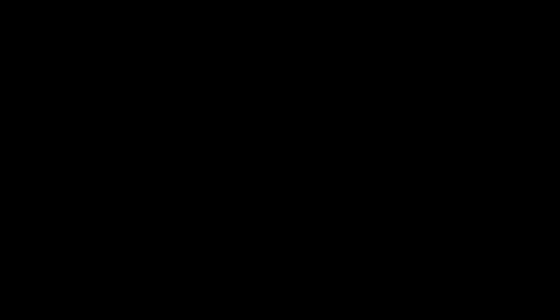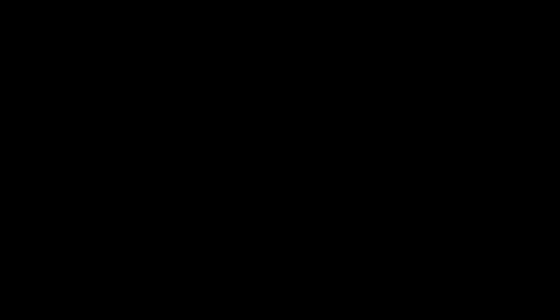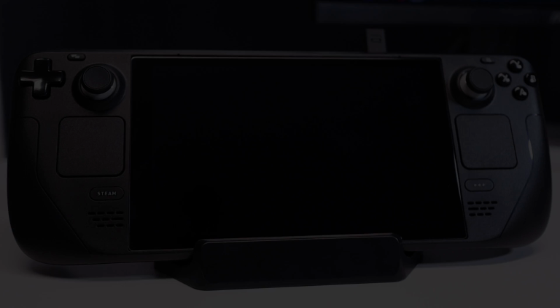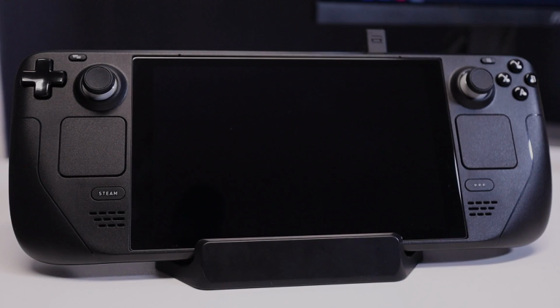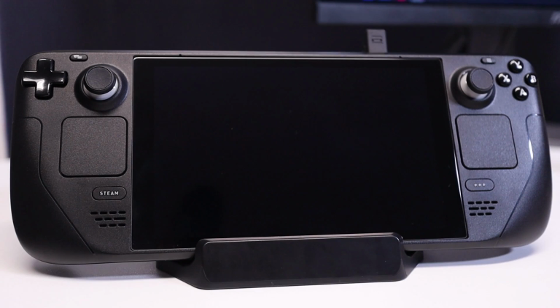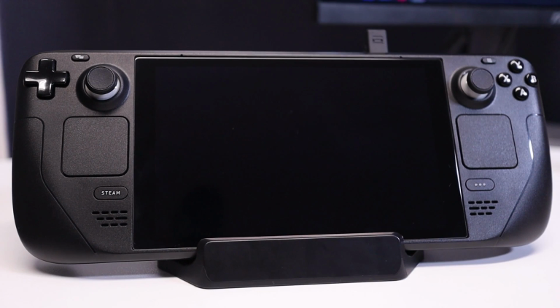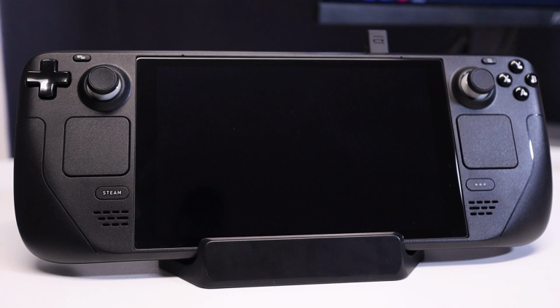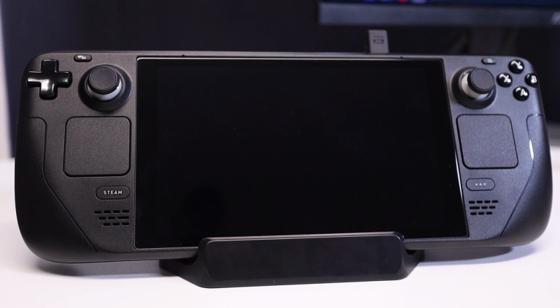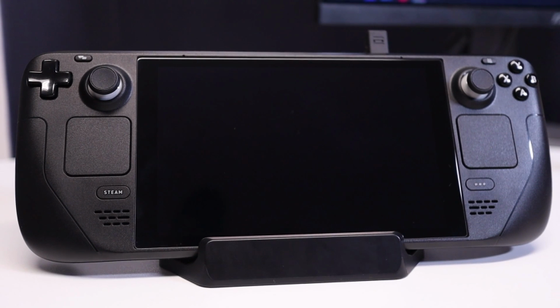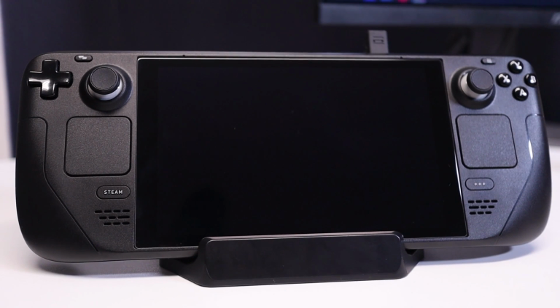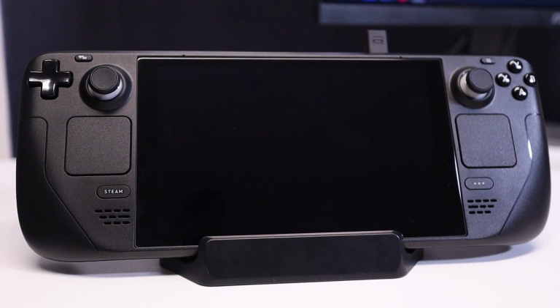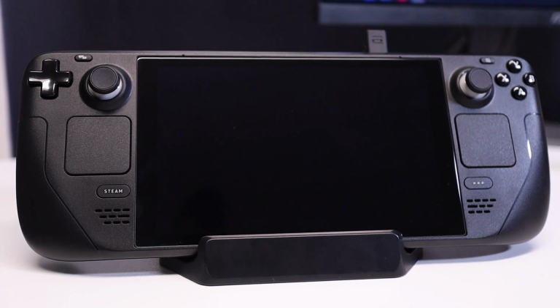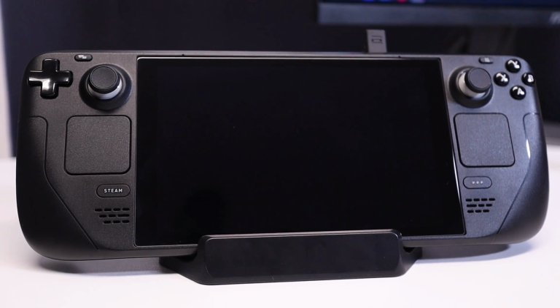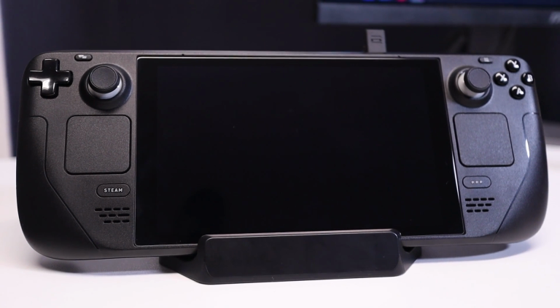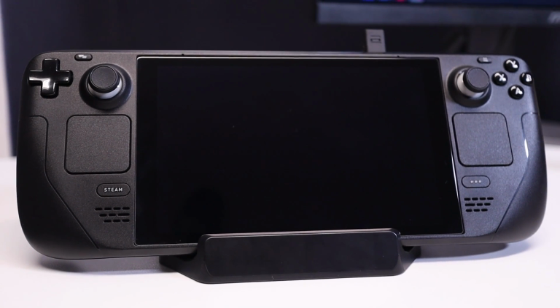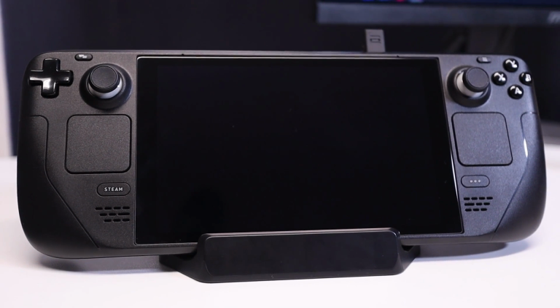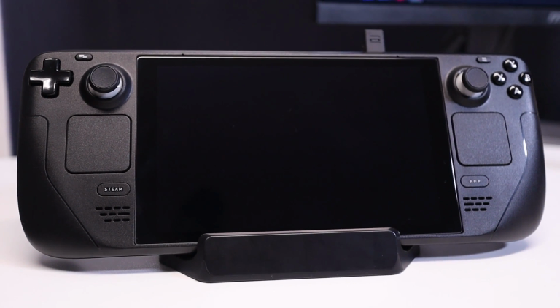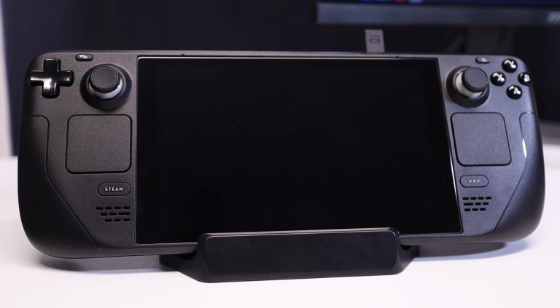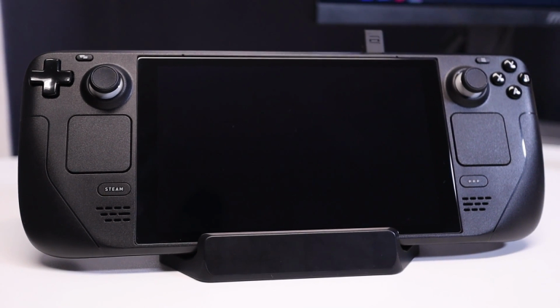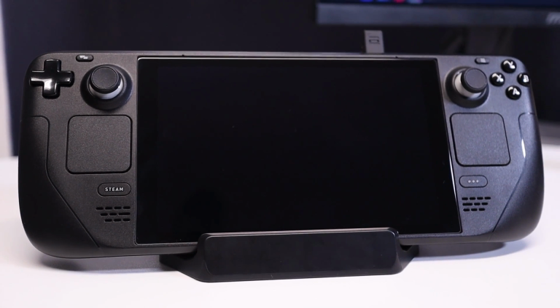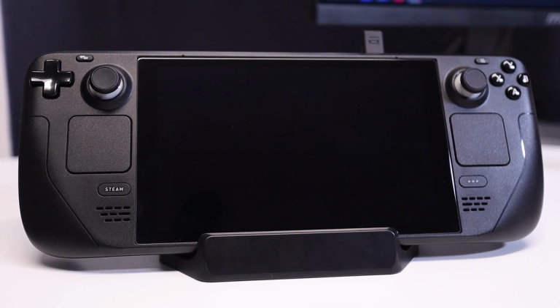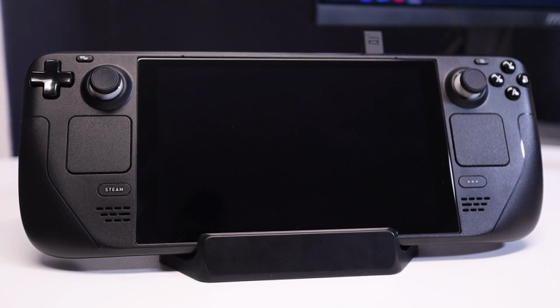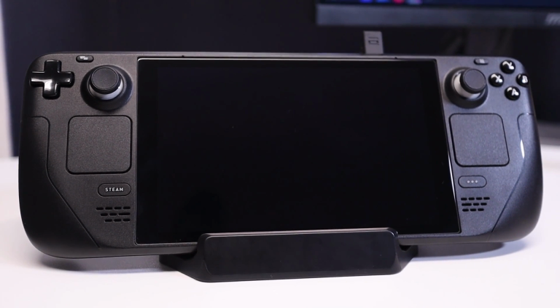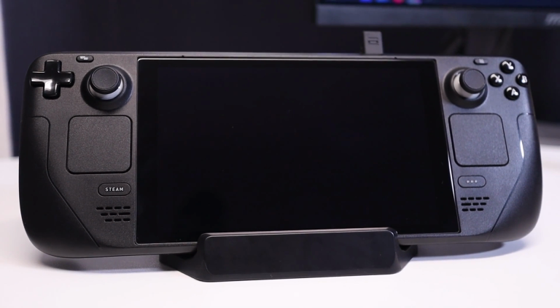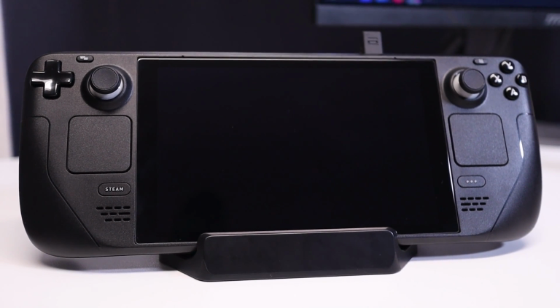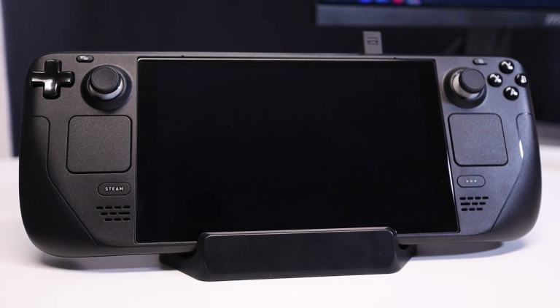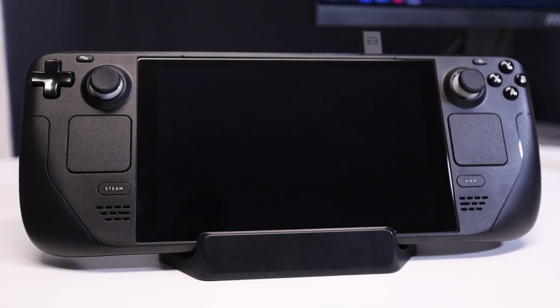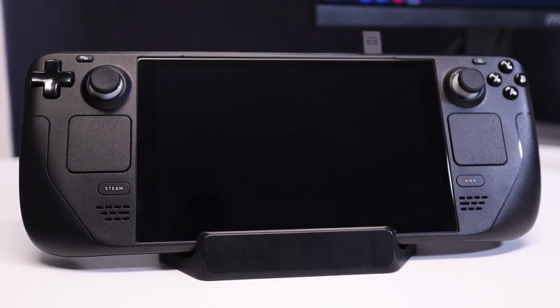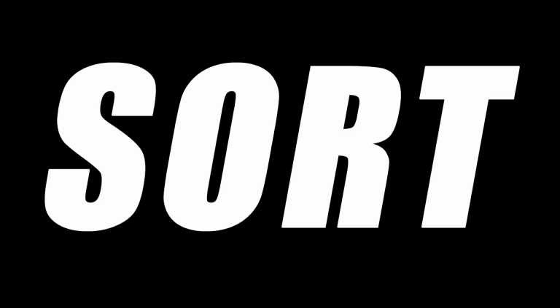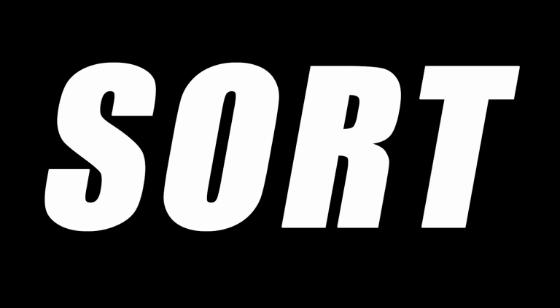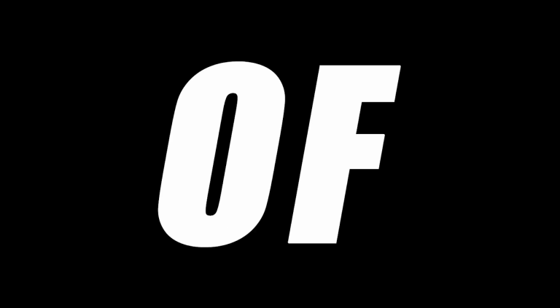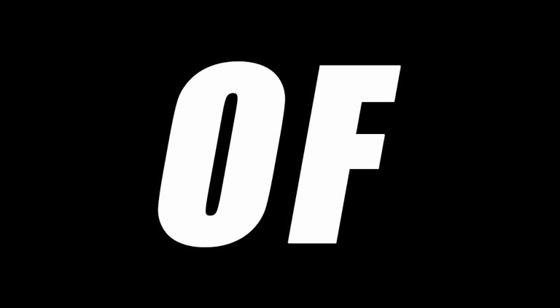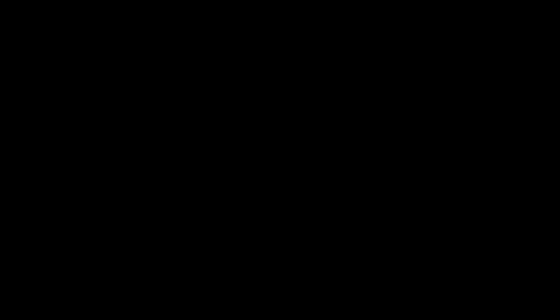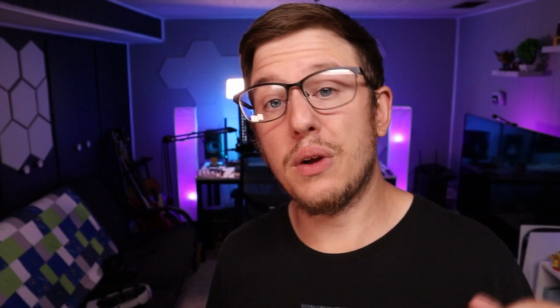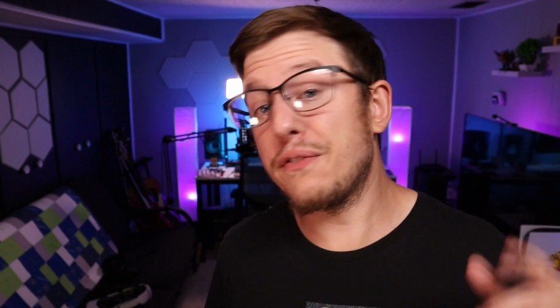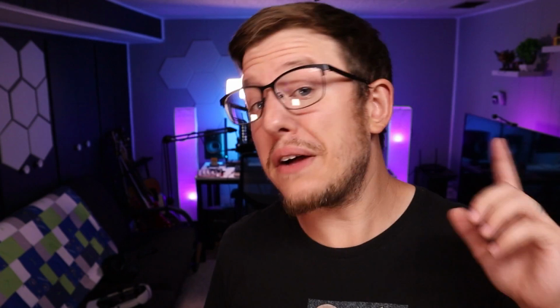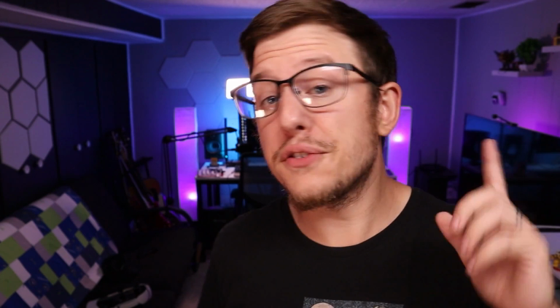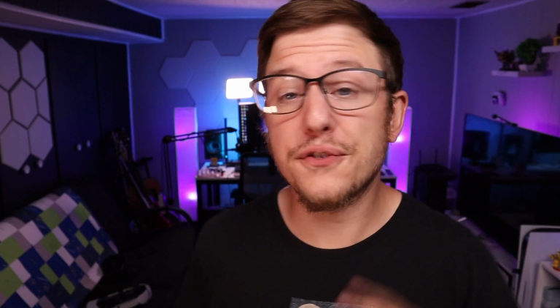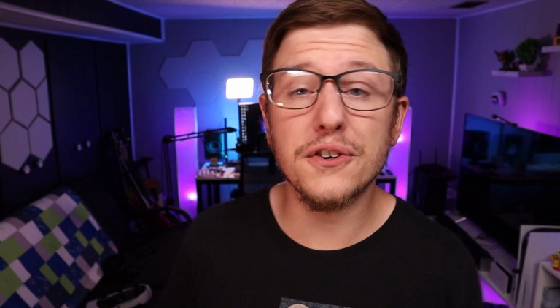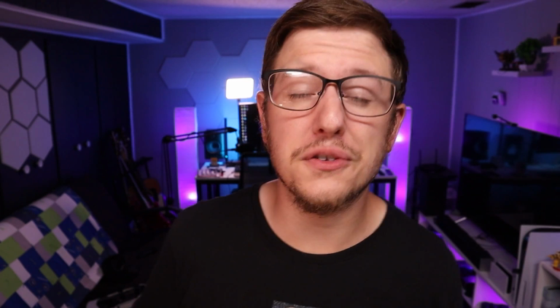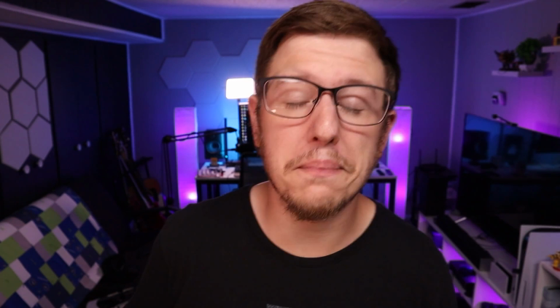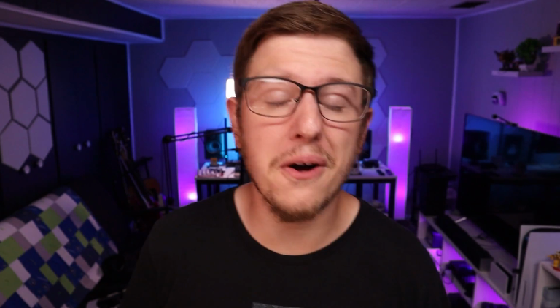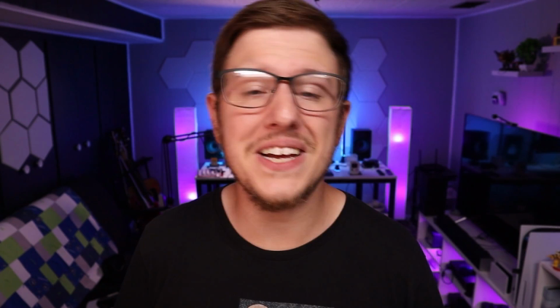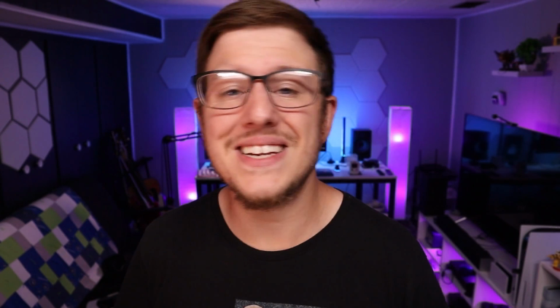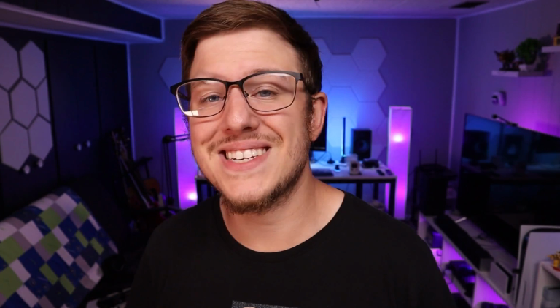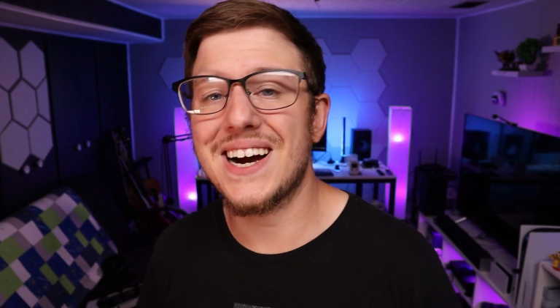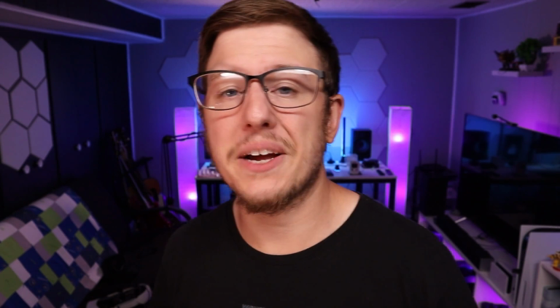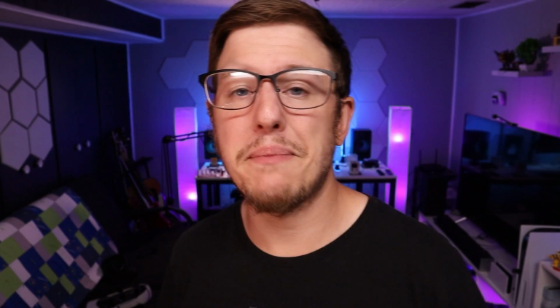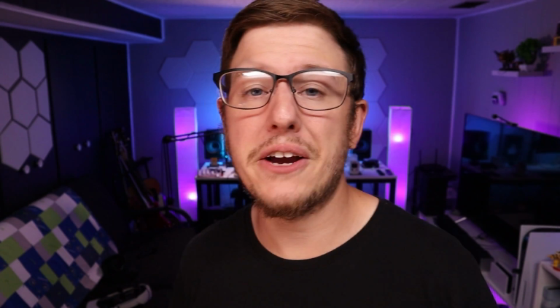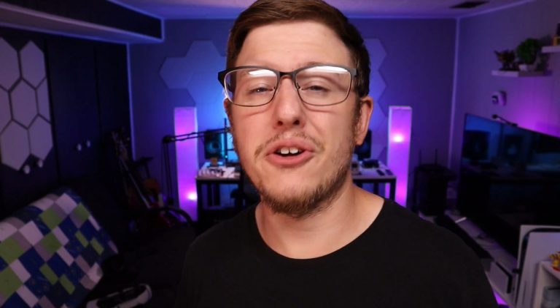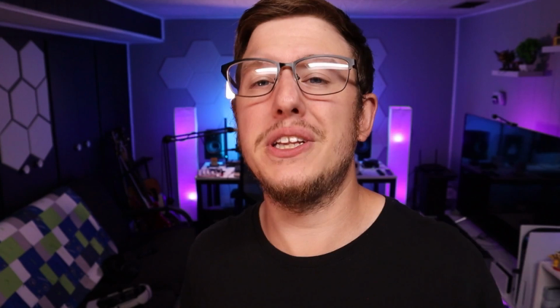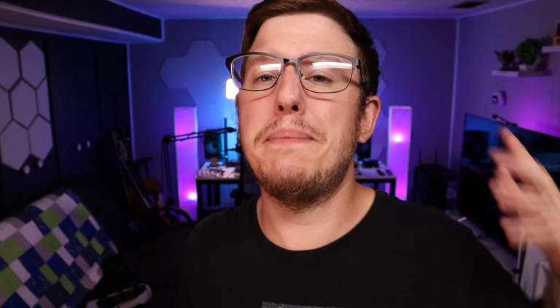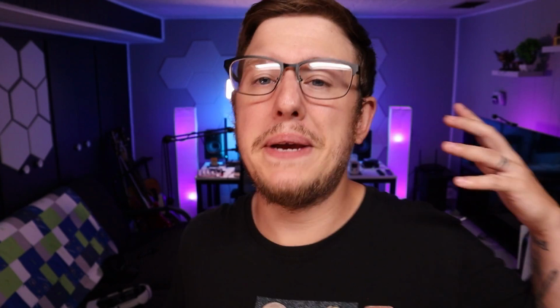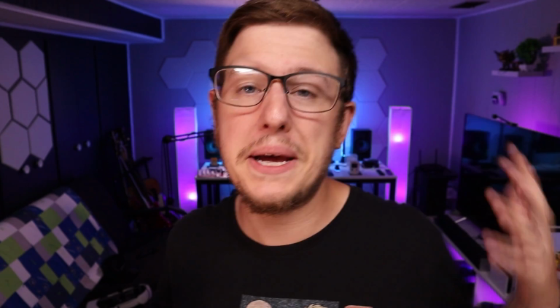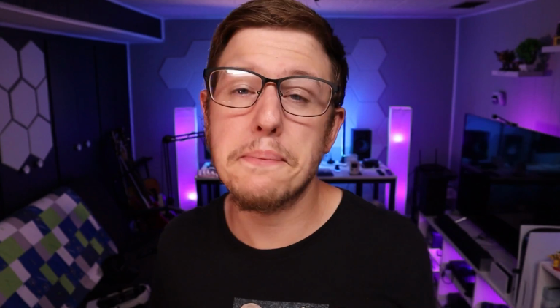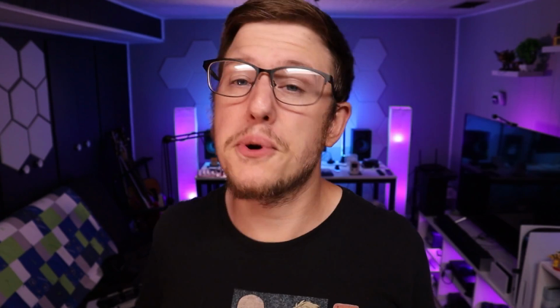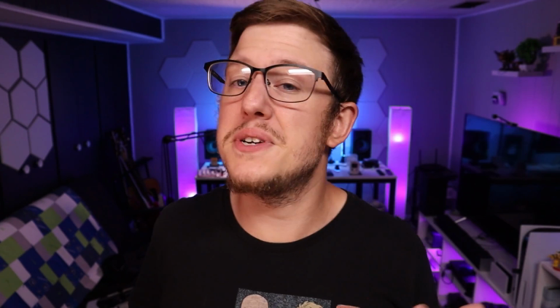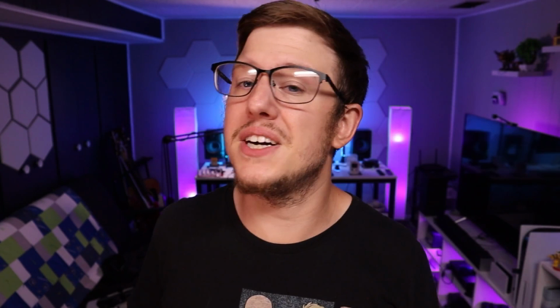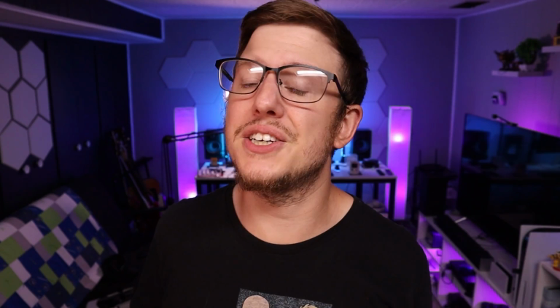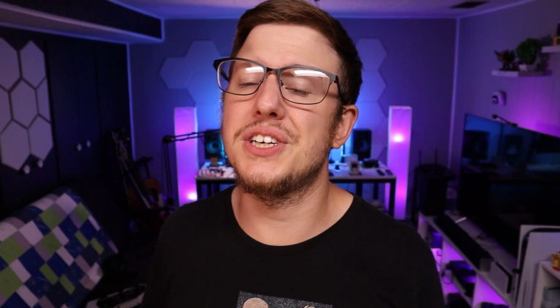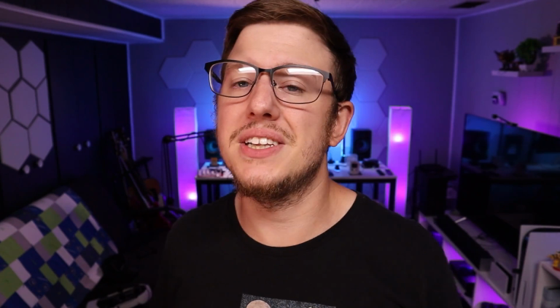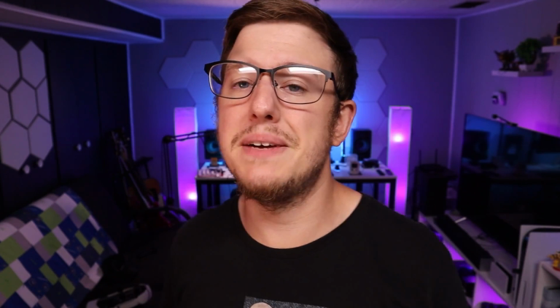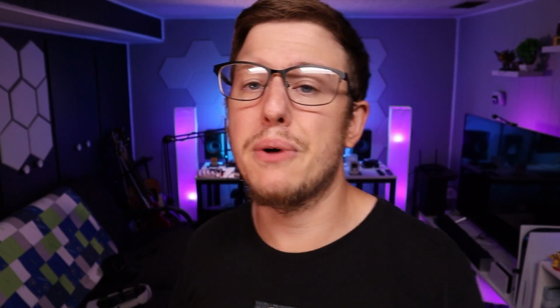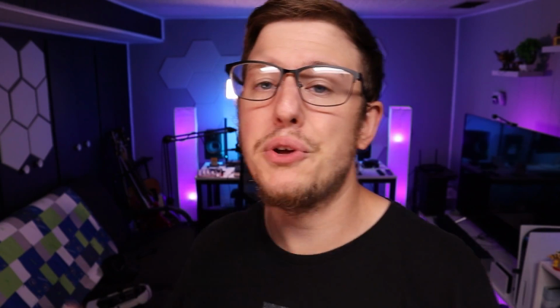The Steam Deck dock is finally here — well, sort of. While Valve's first-party dock may currently be in production limbo,